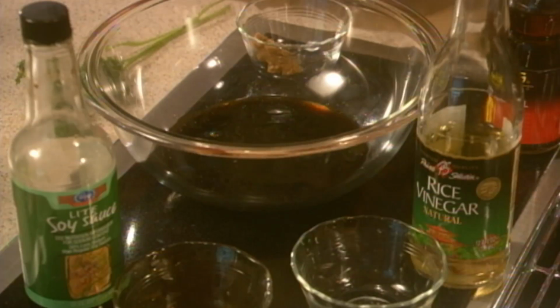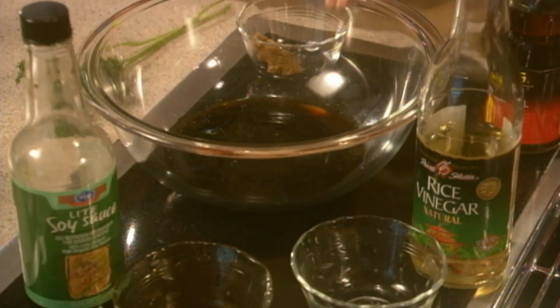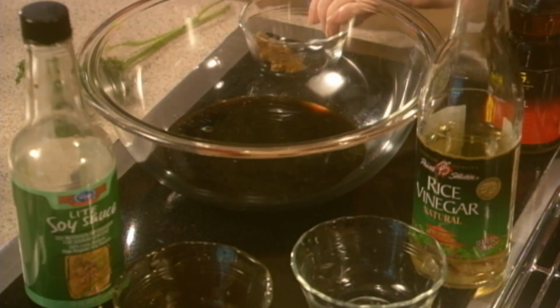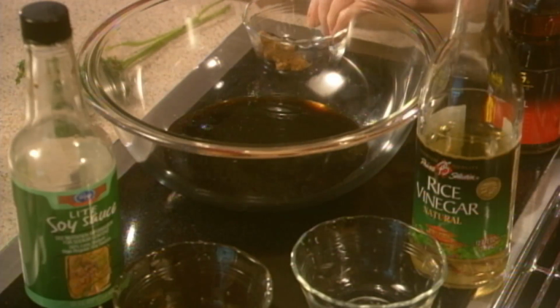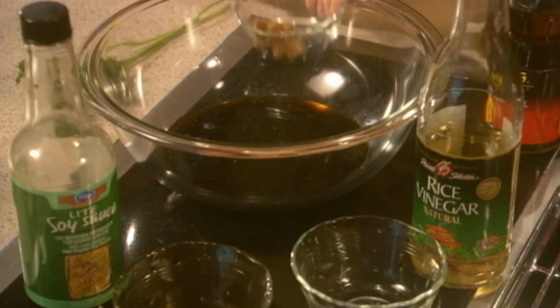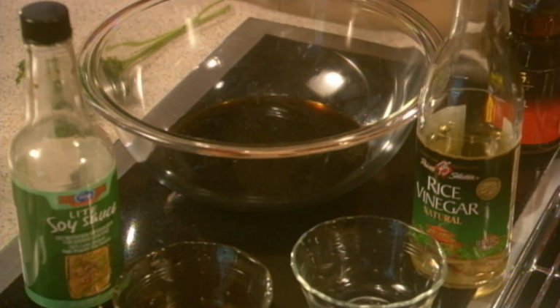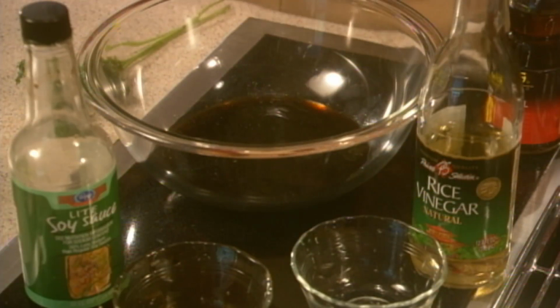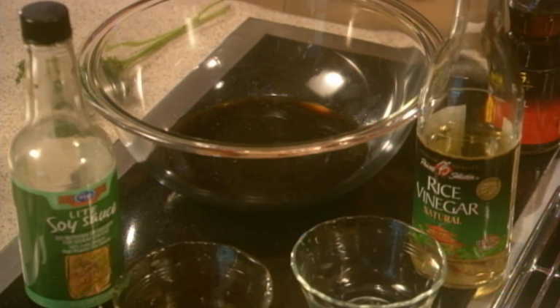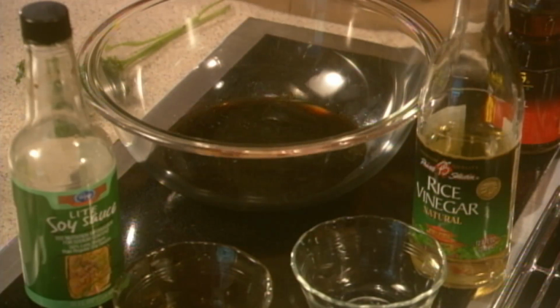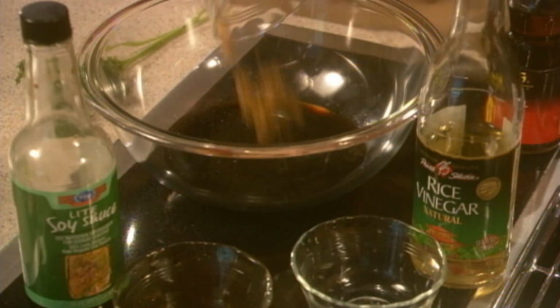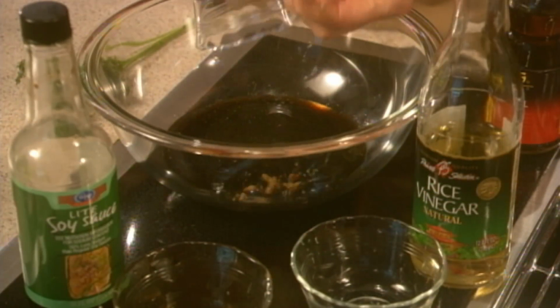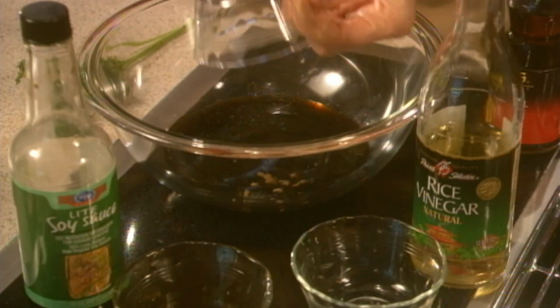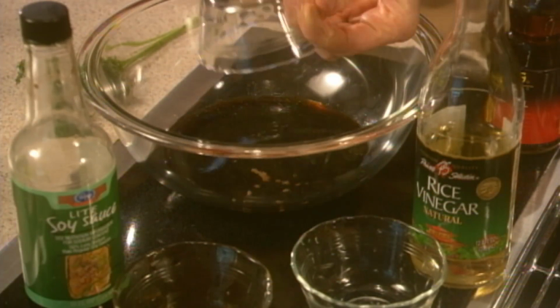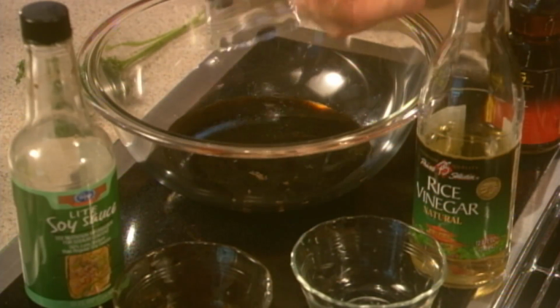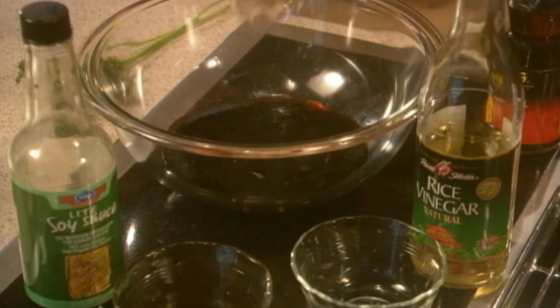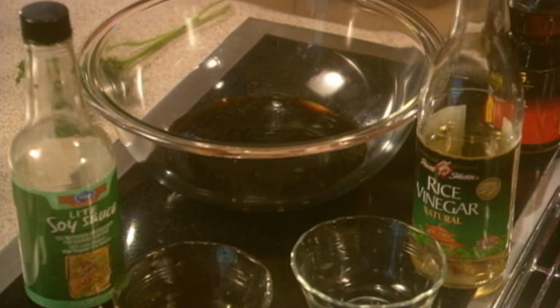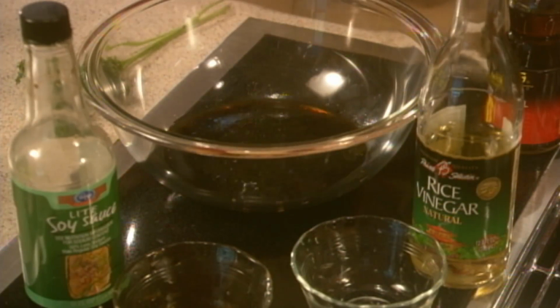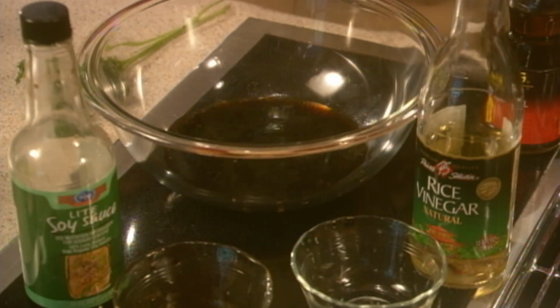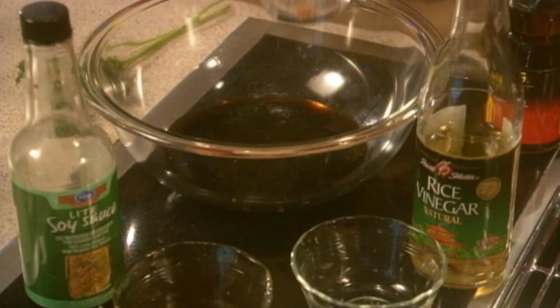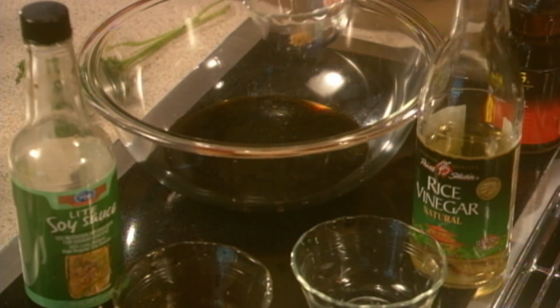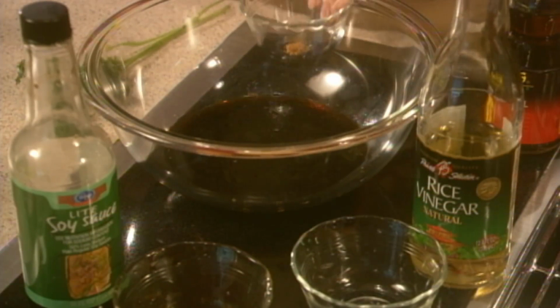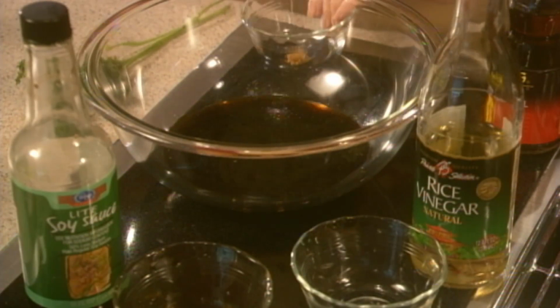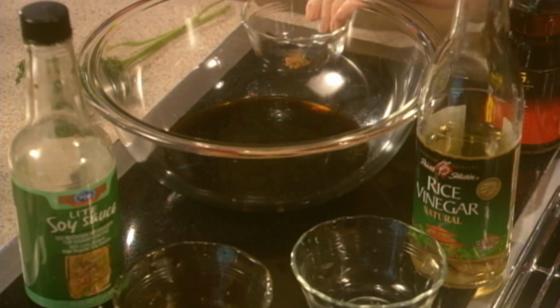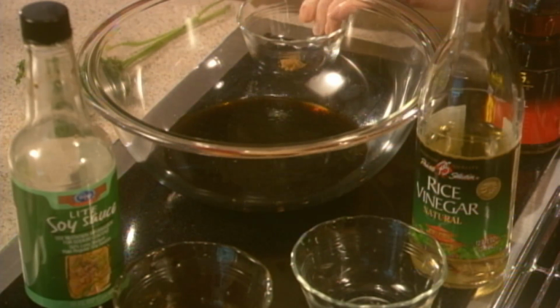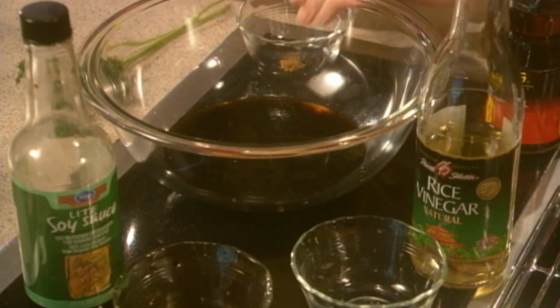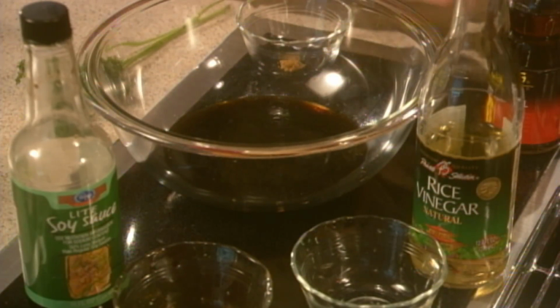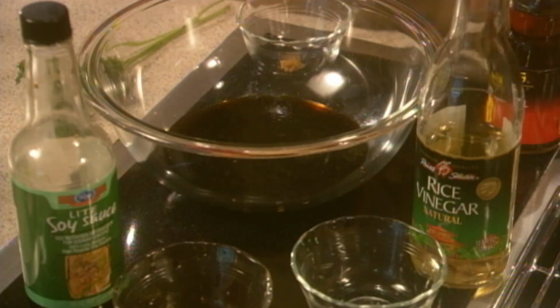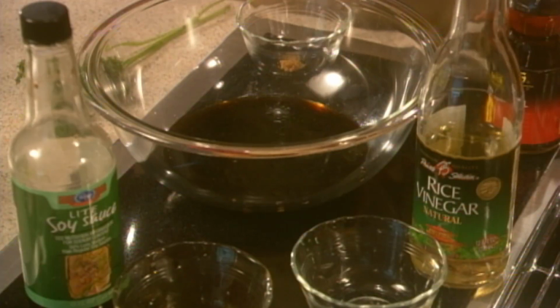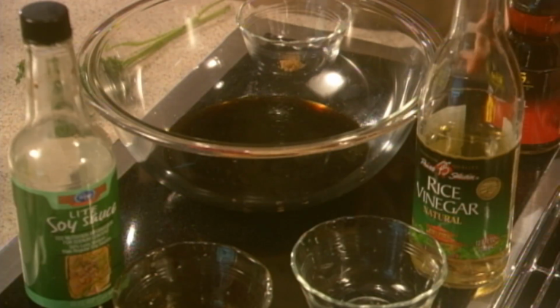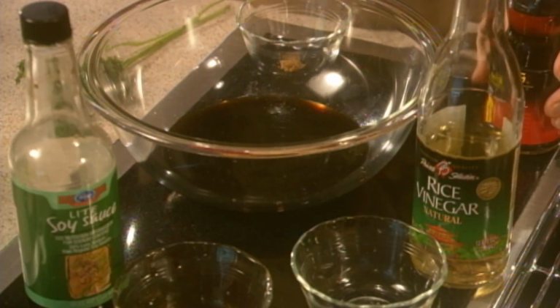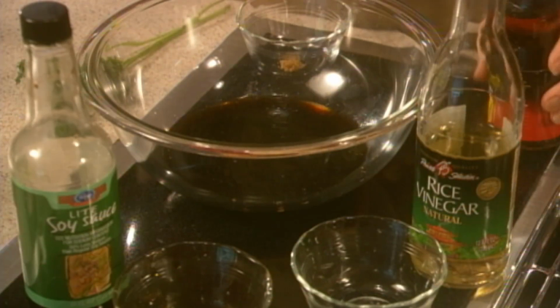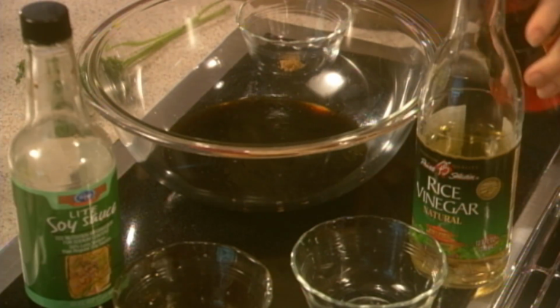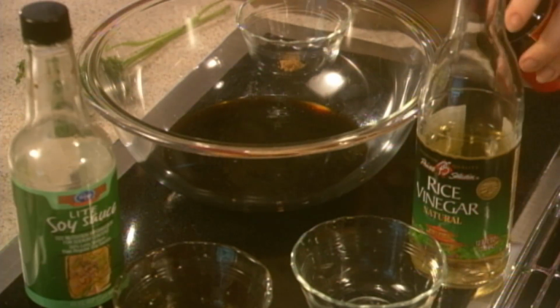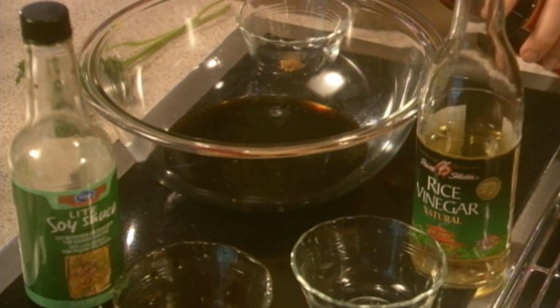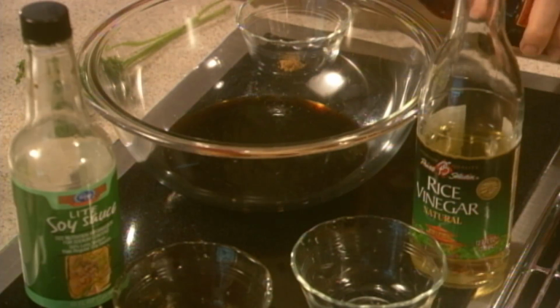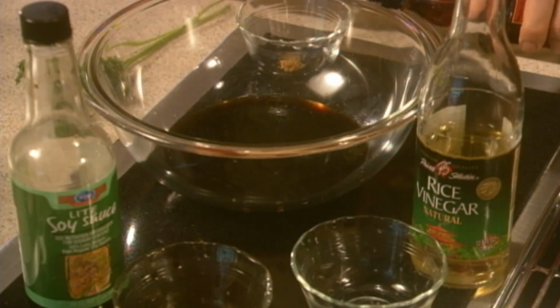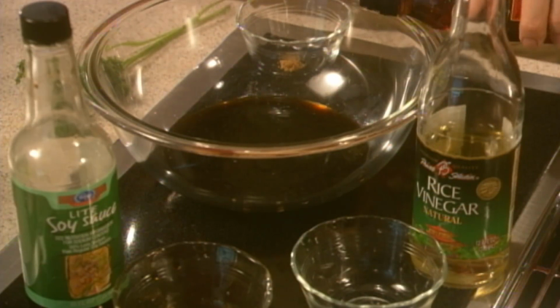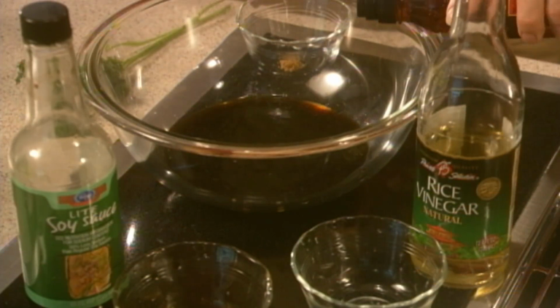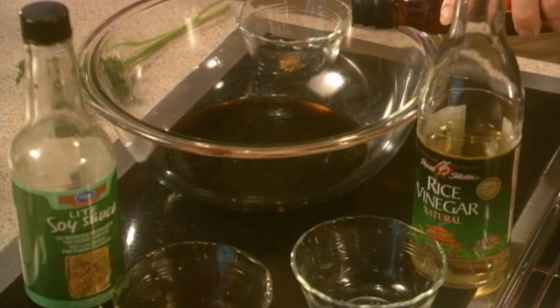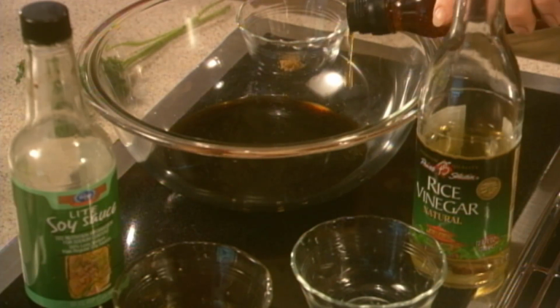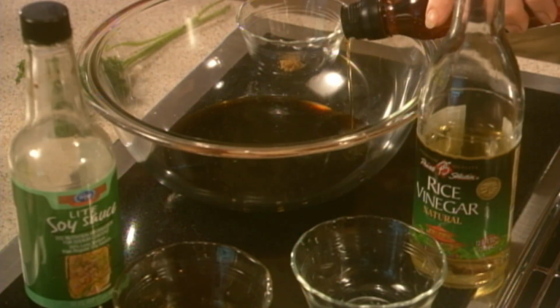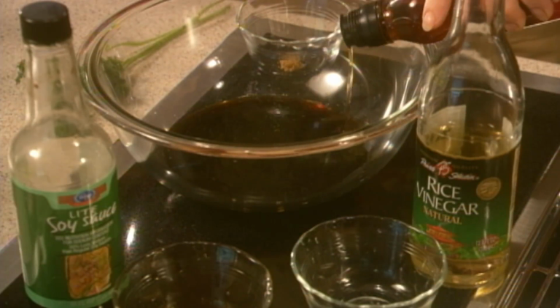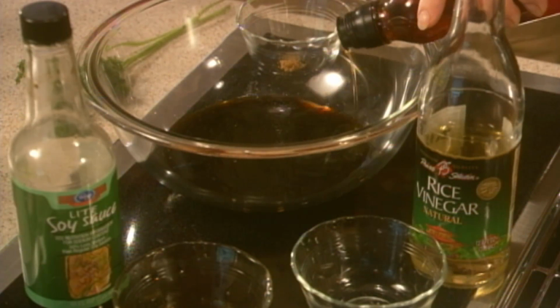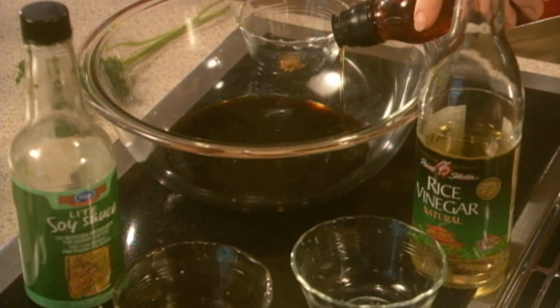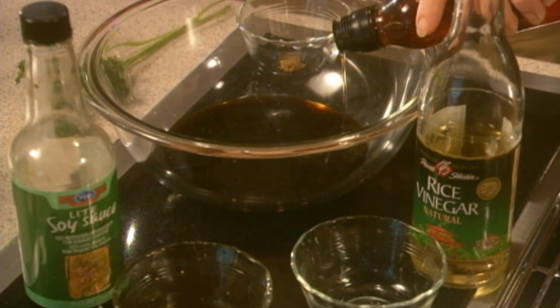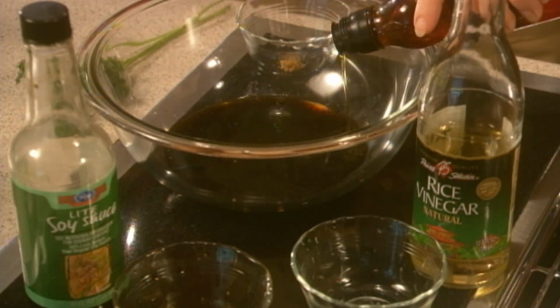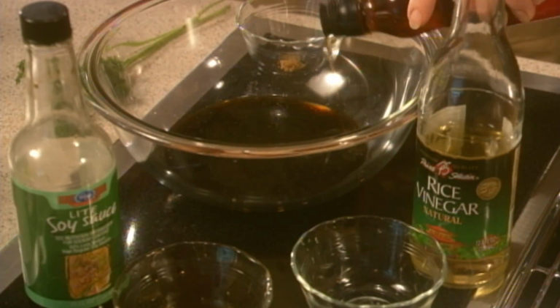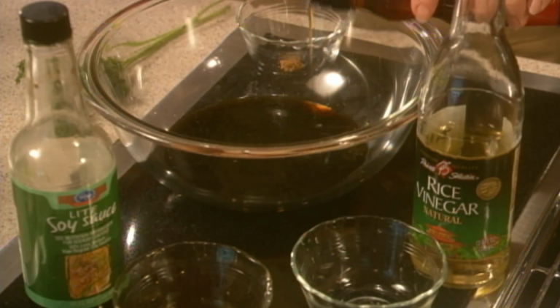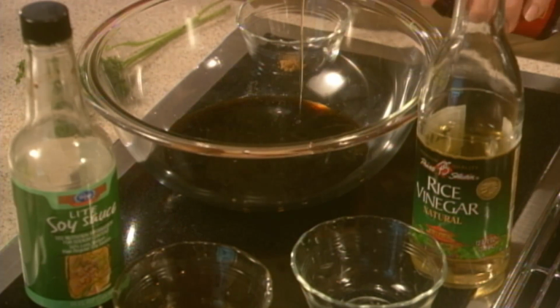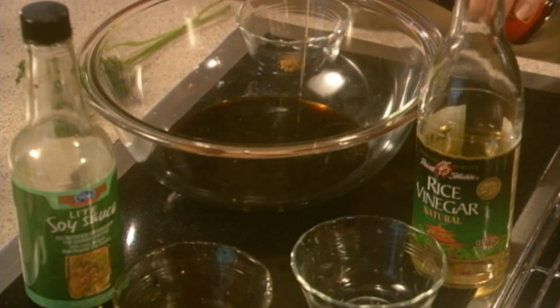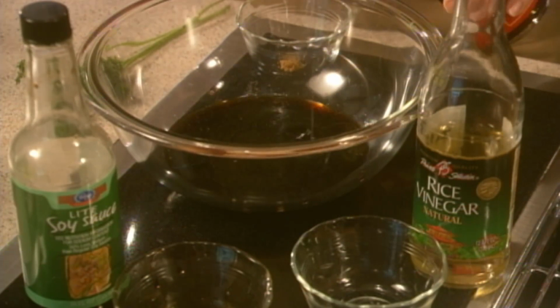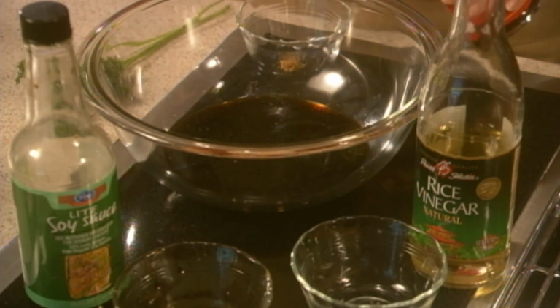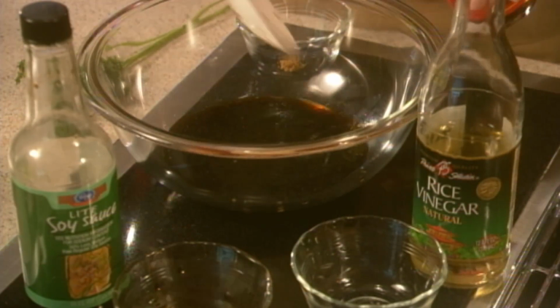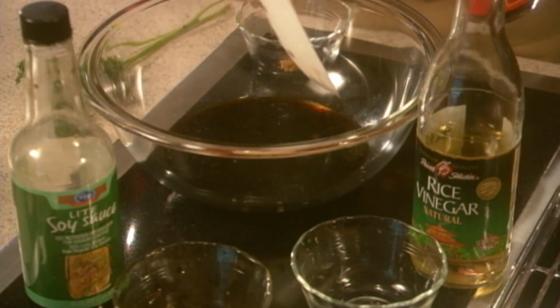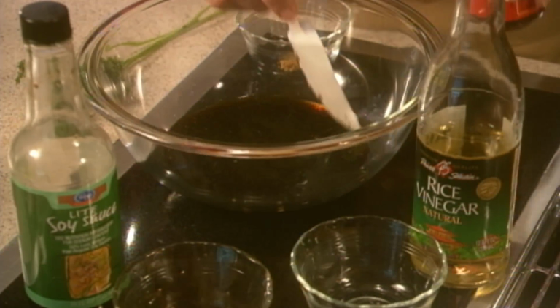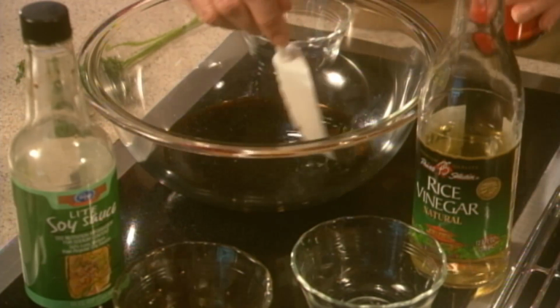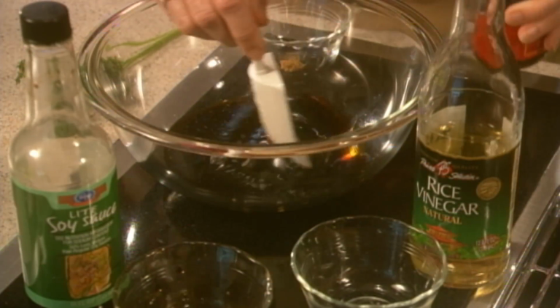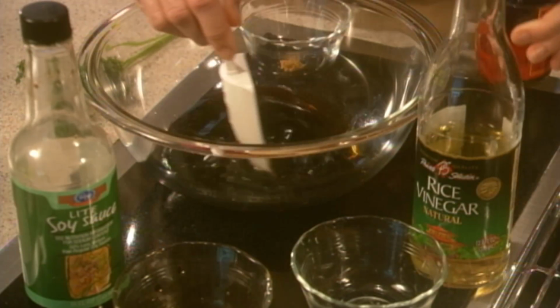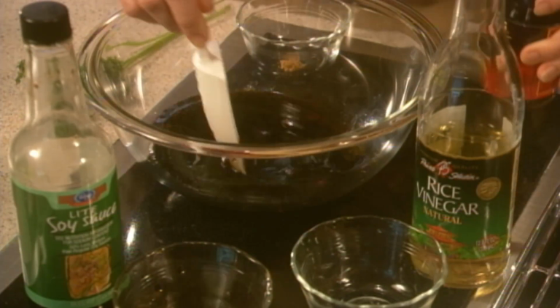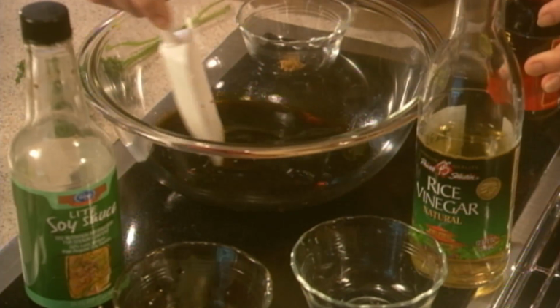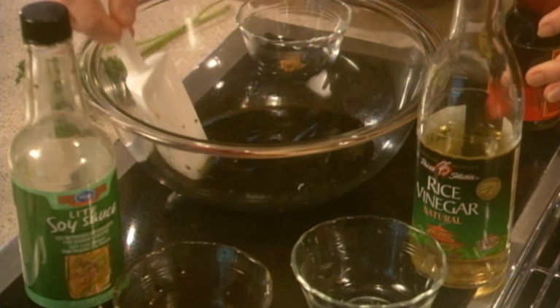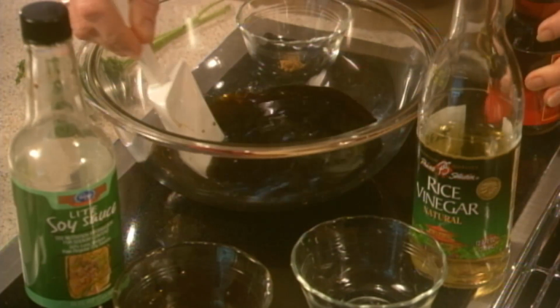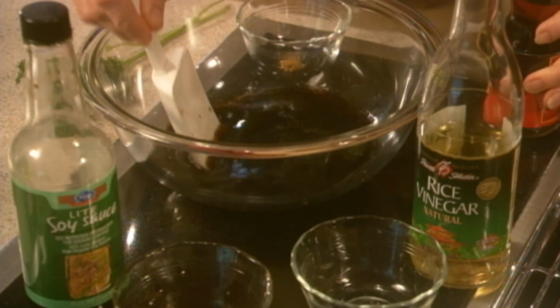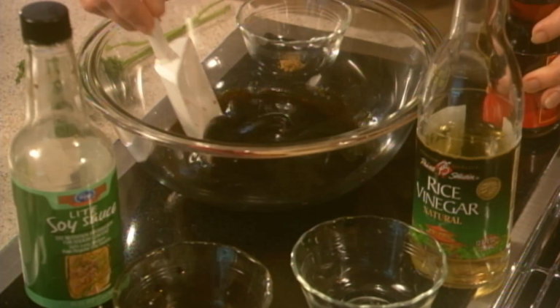Marinate the venison in a mixture of vinegar, soy sauce, sugar, and sesame oil for a half hour or overnight.